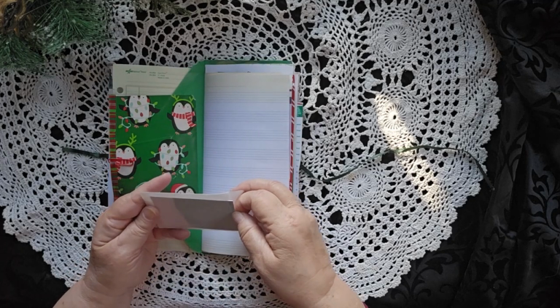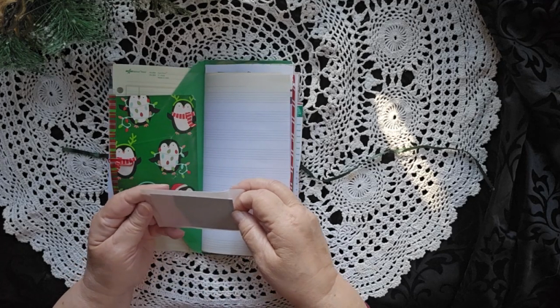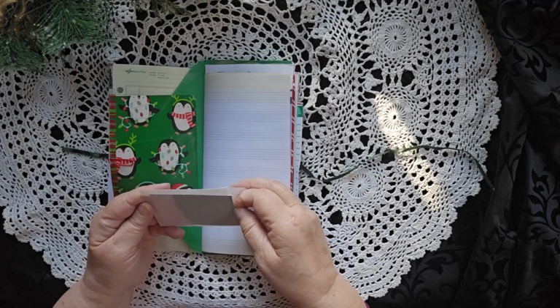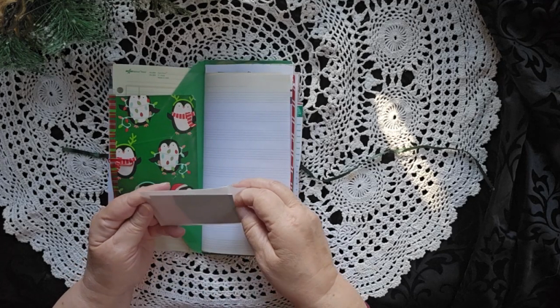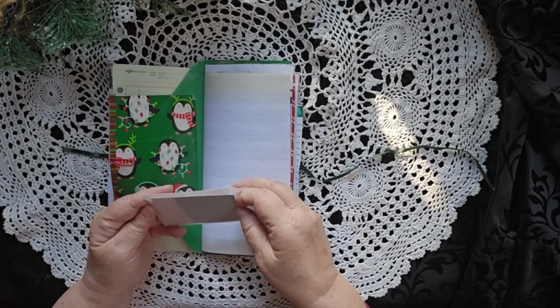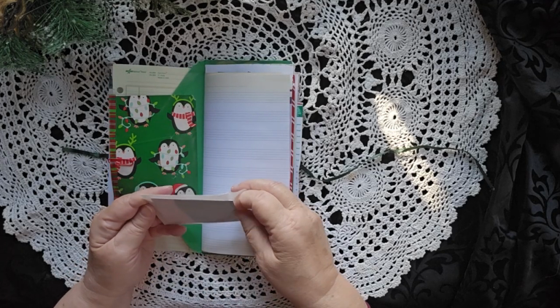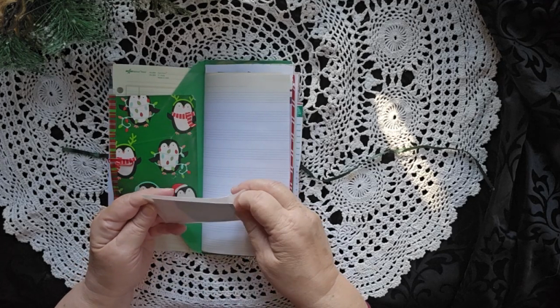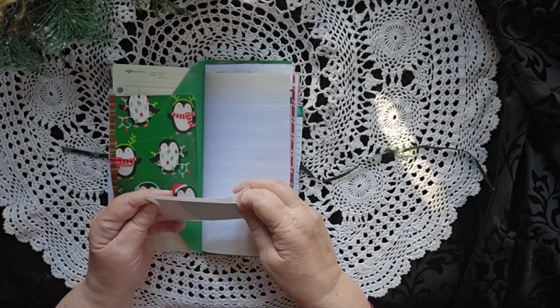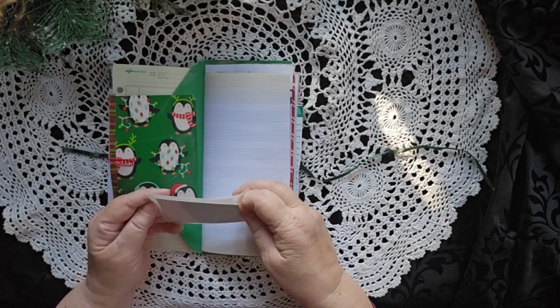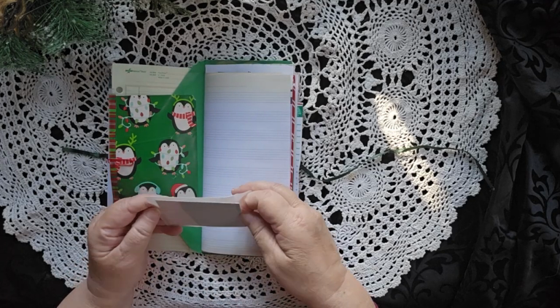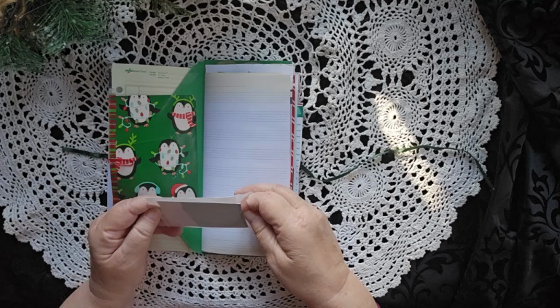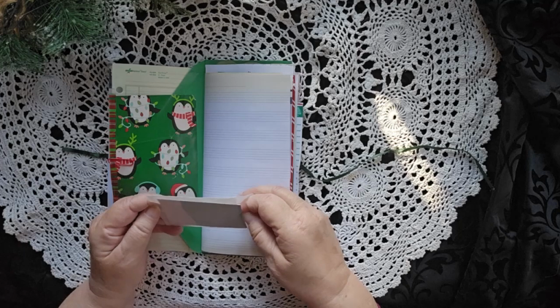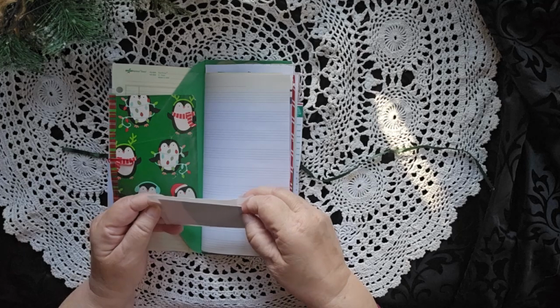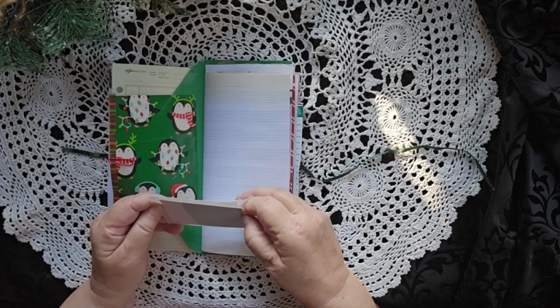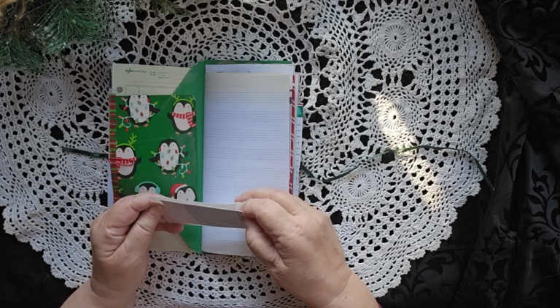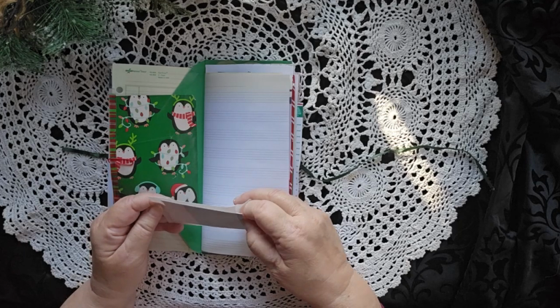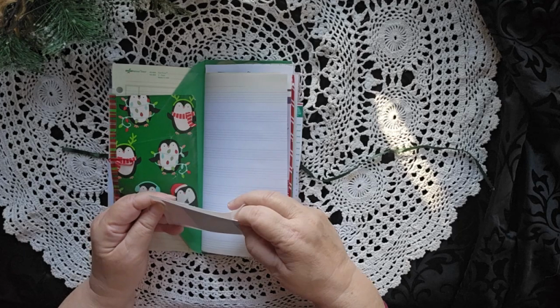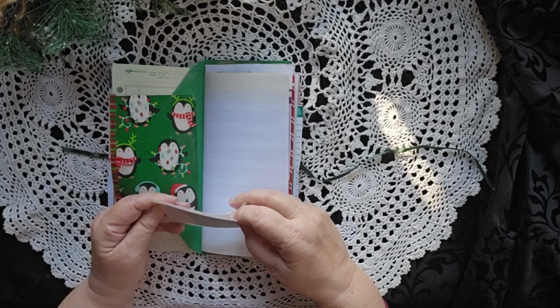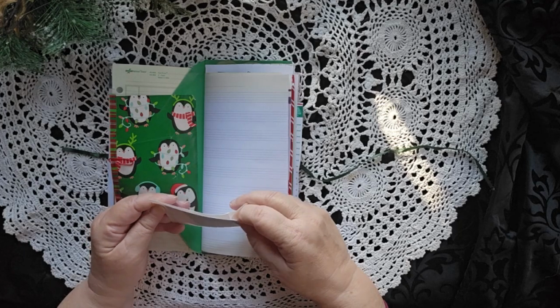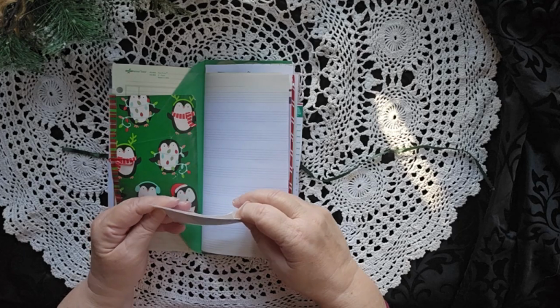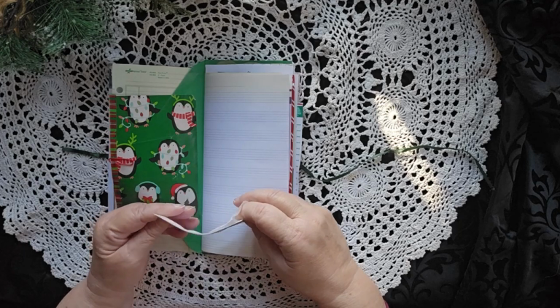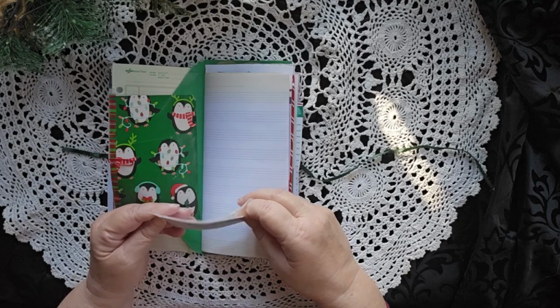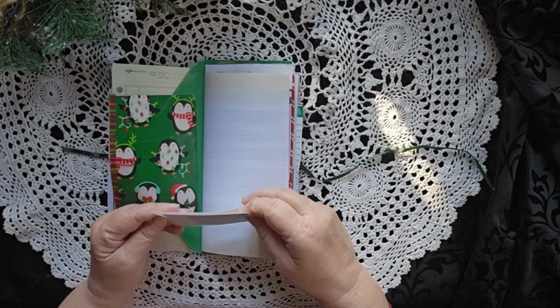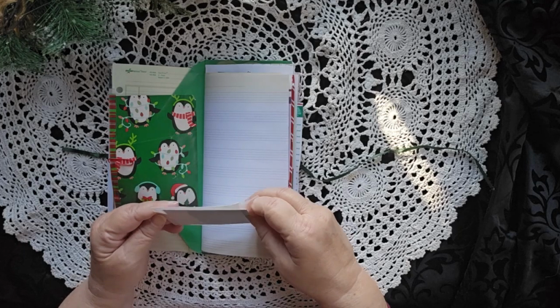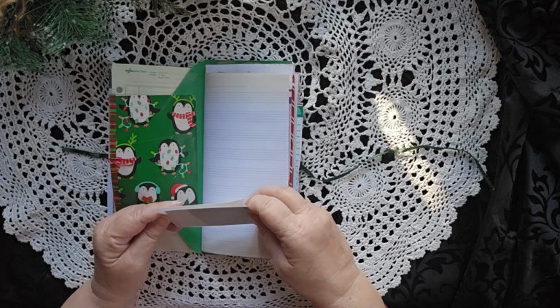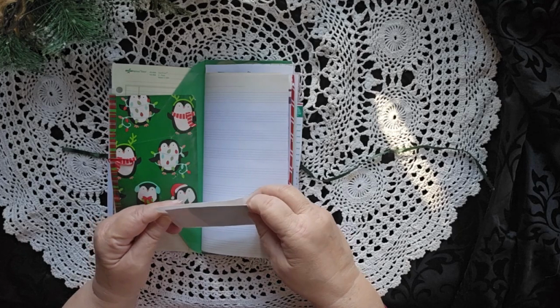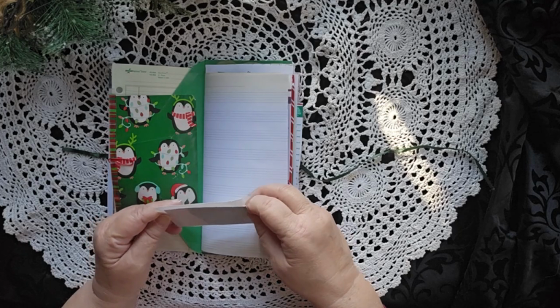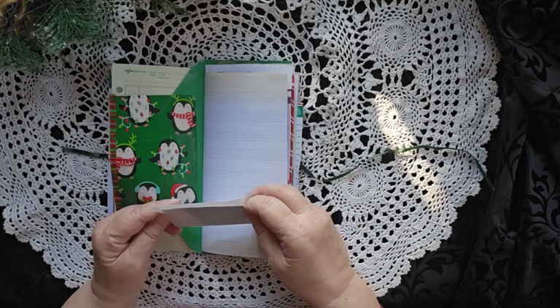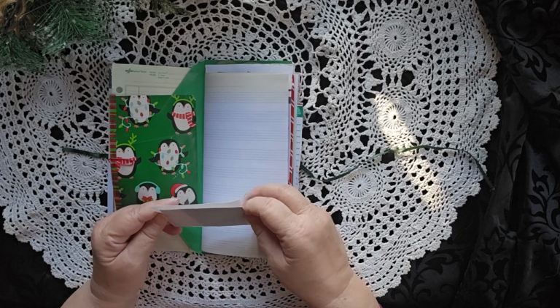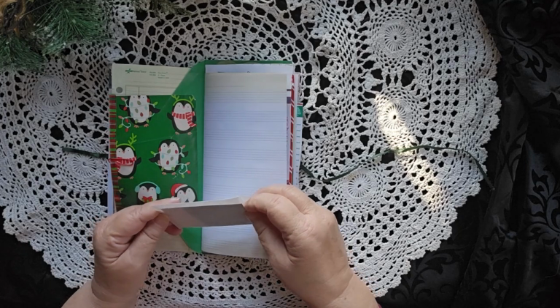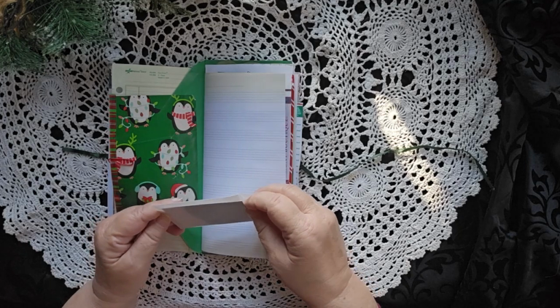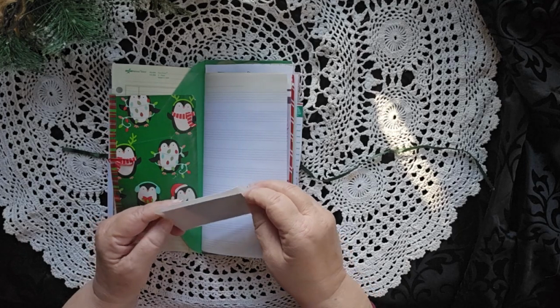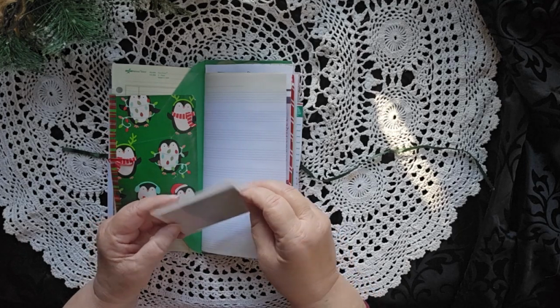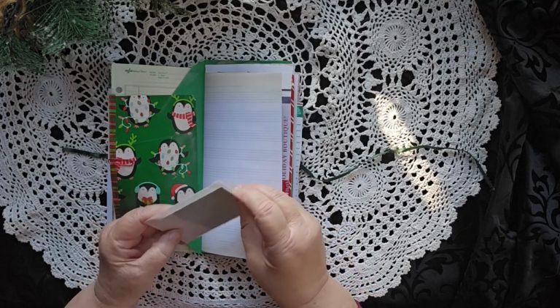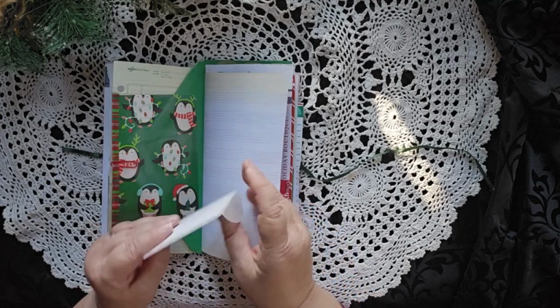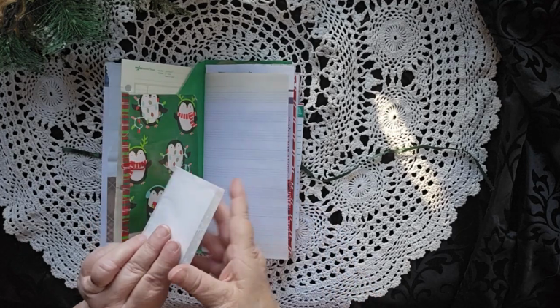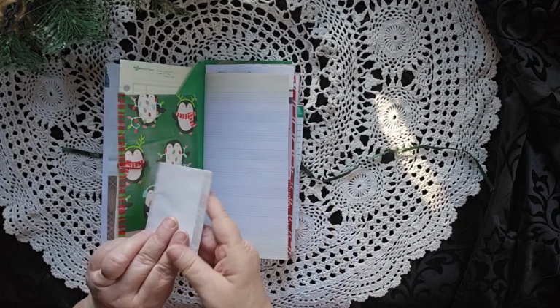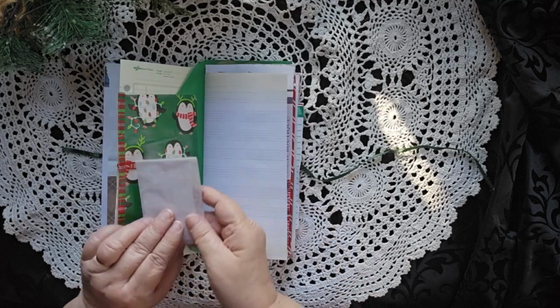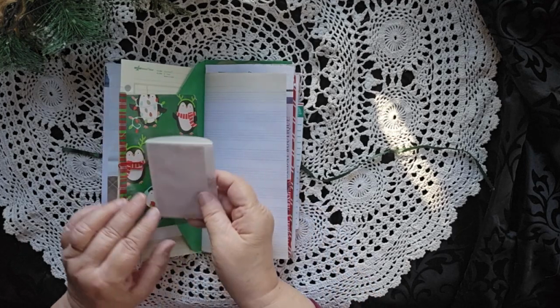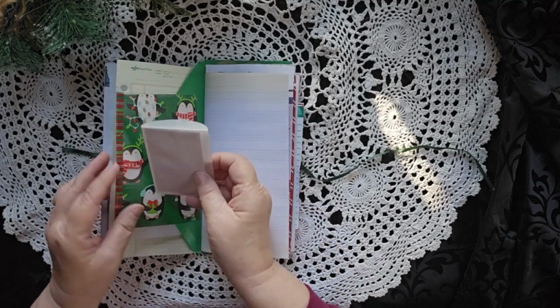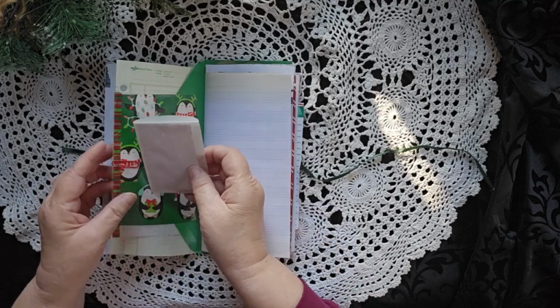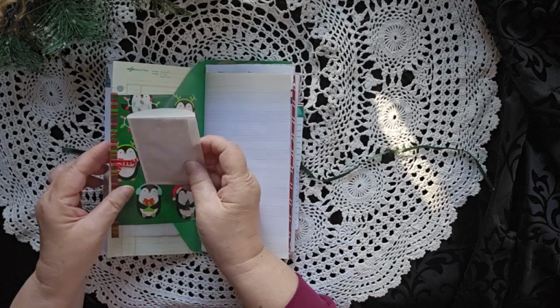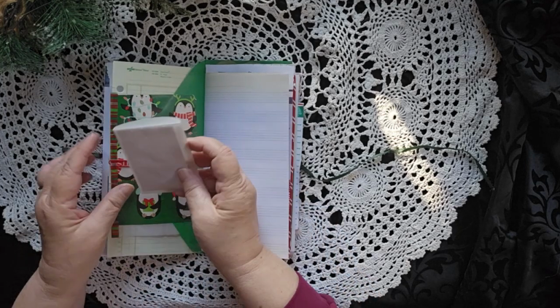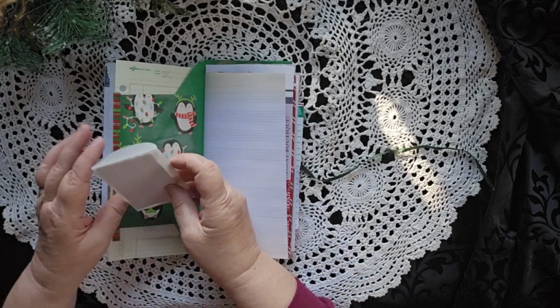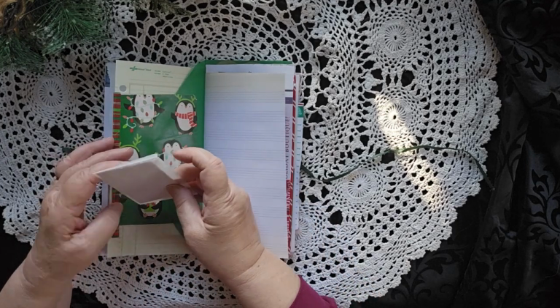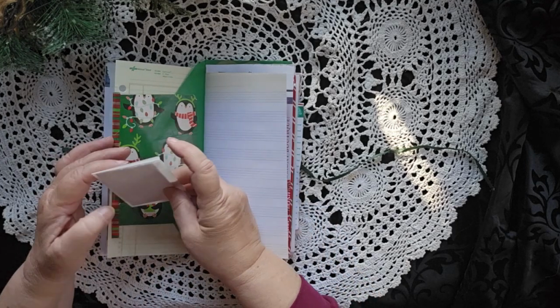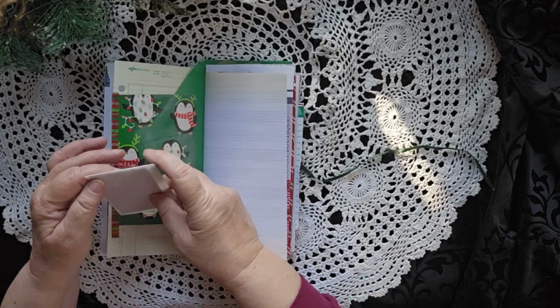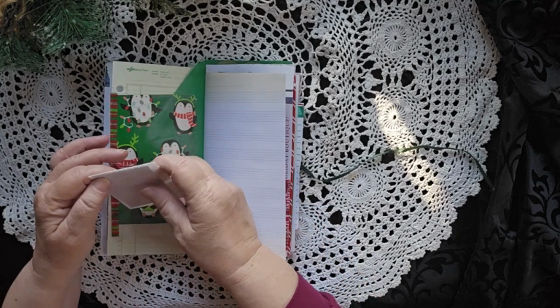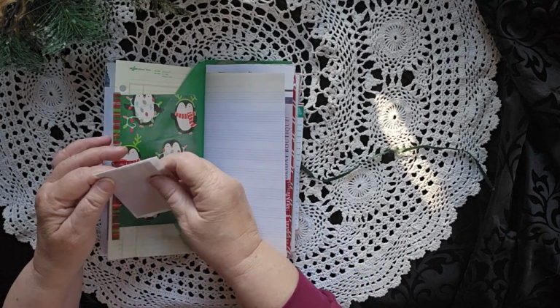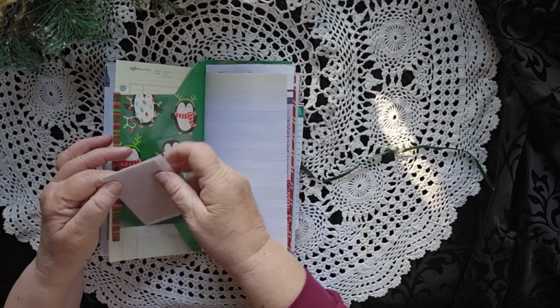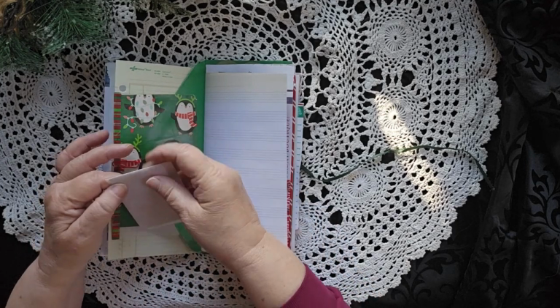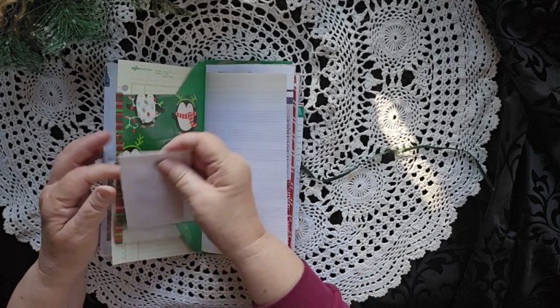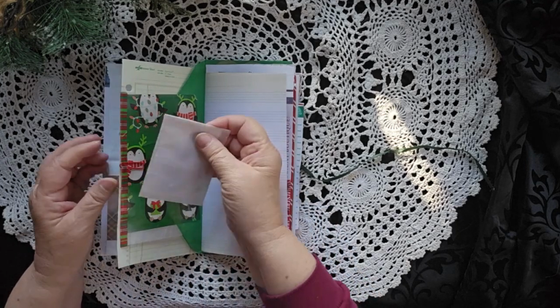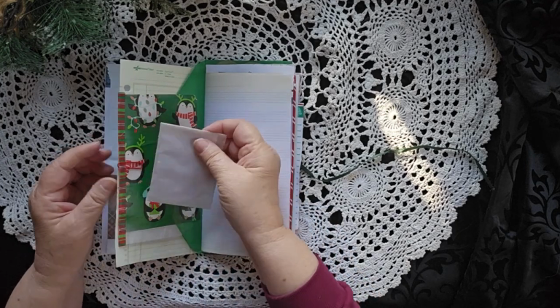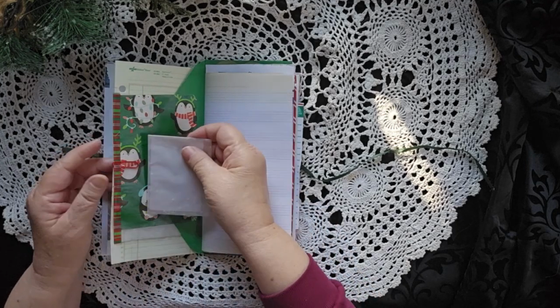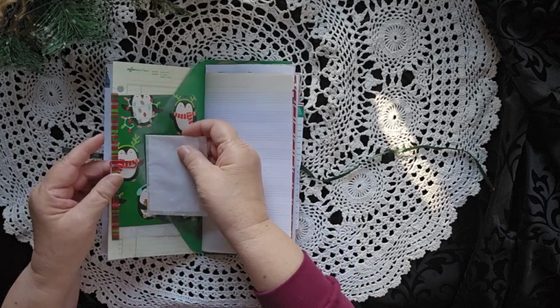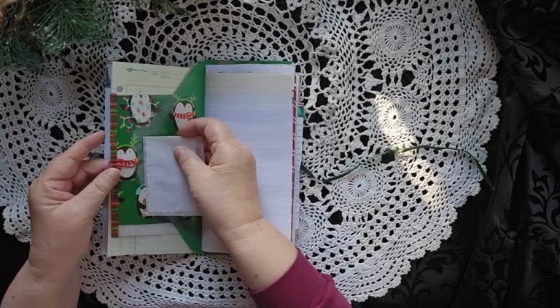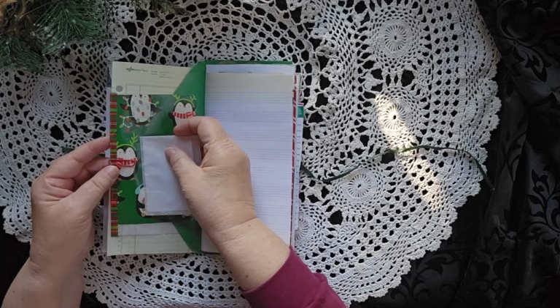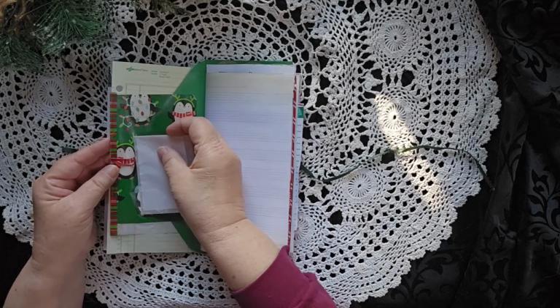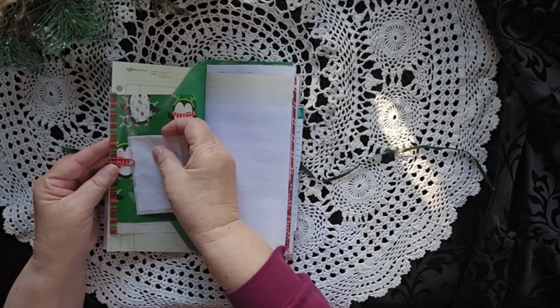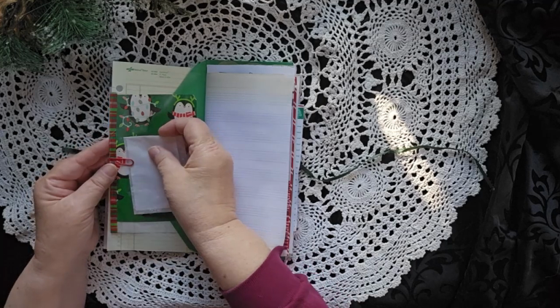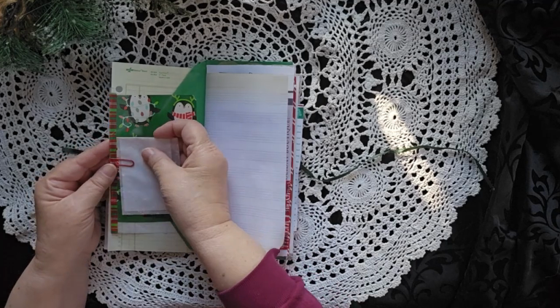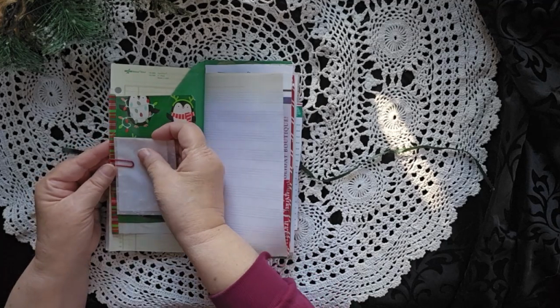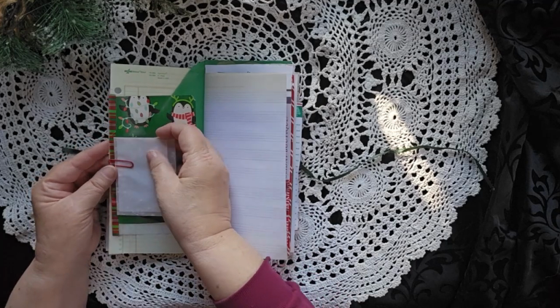Now it's not going back in right, of course. Look, it just slid in.